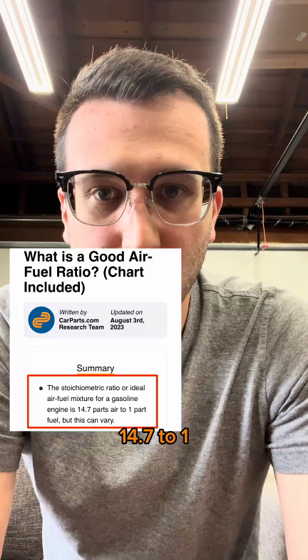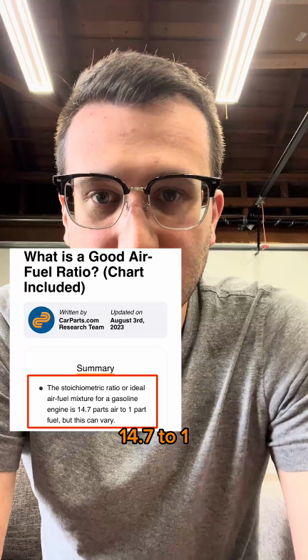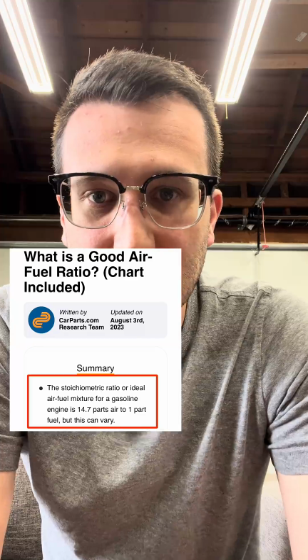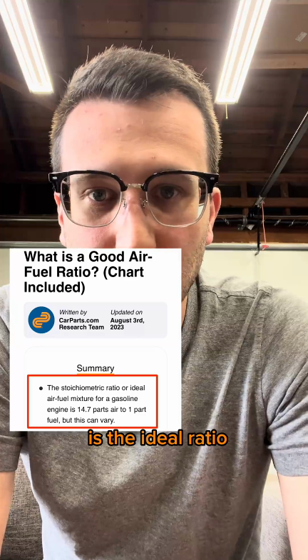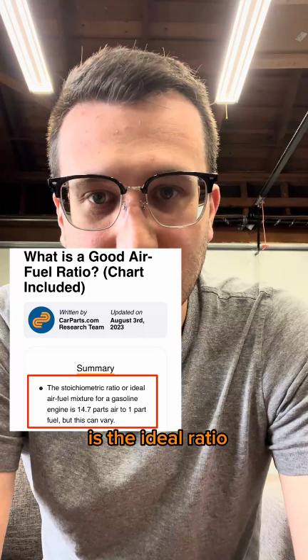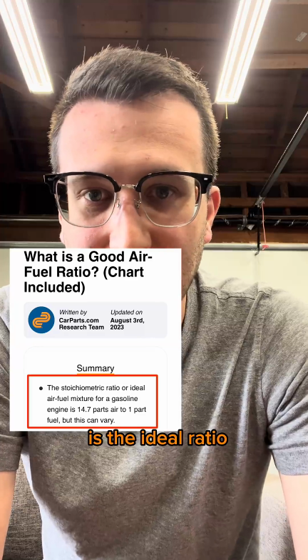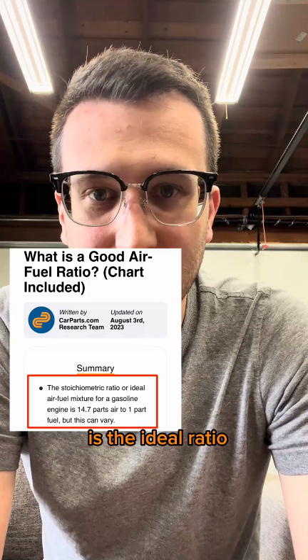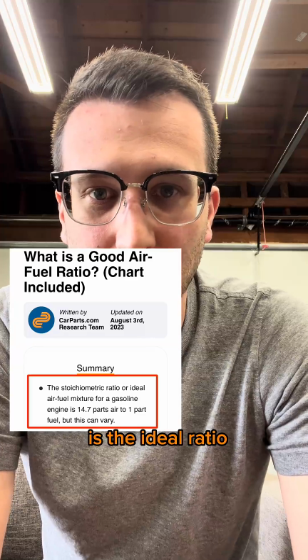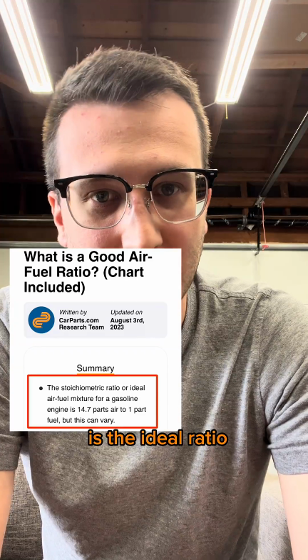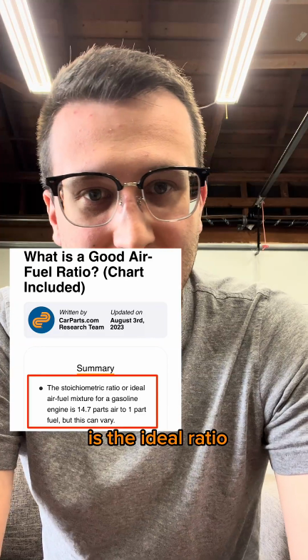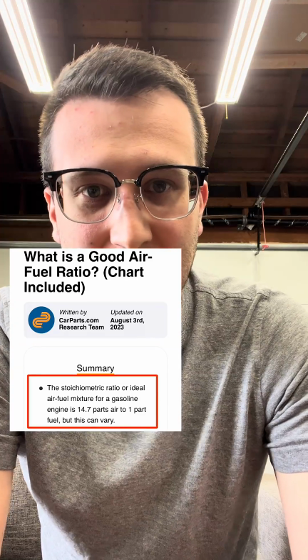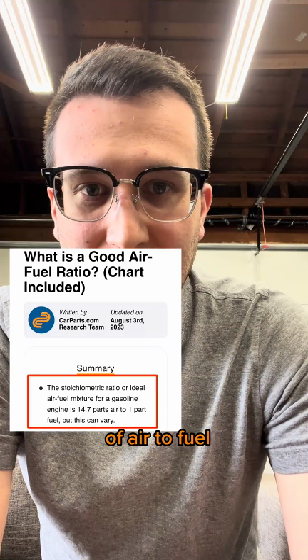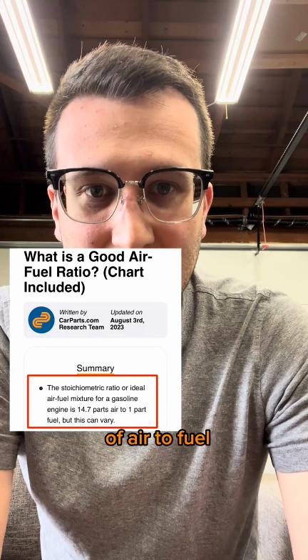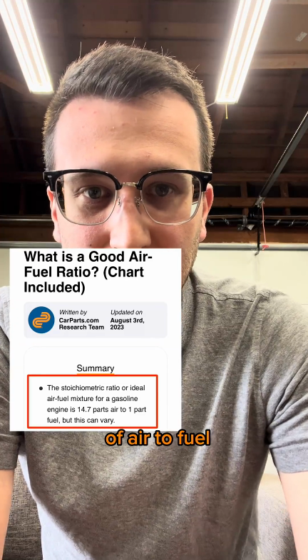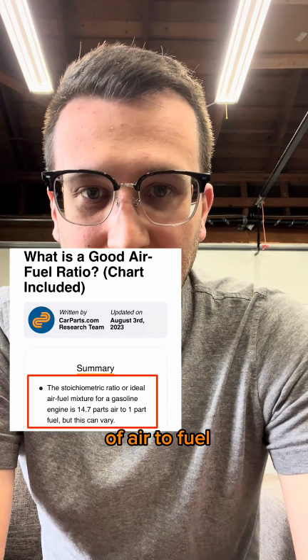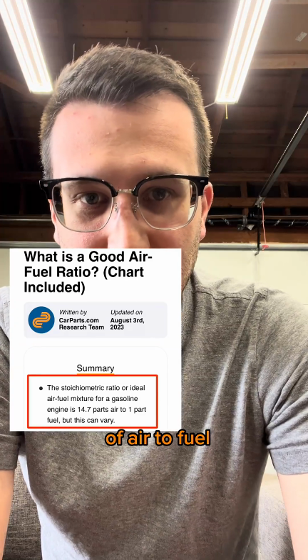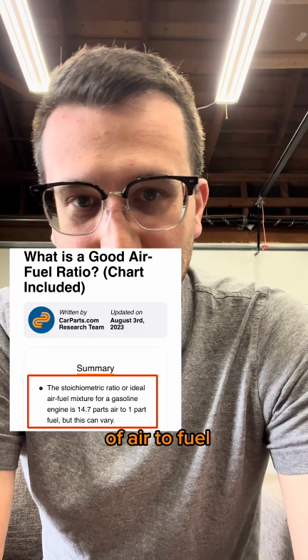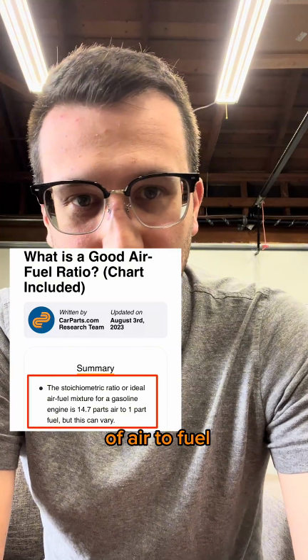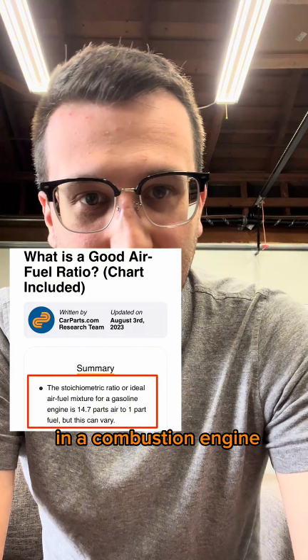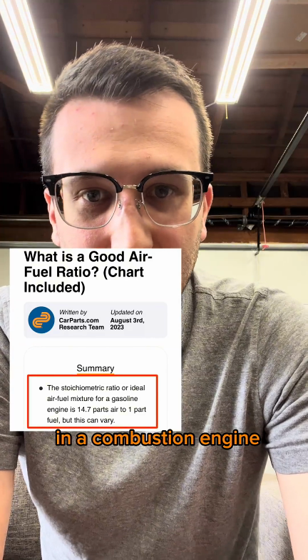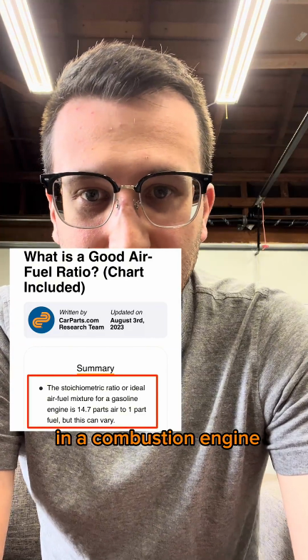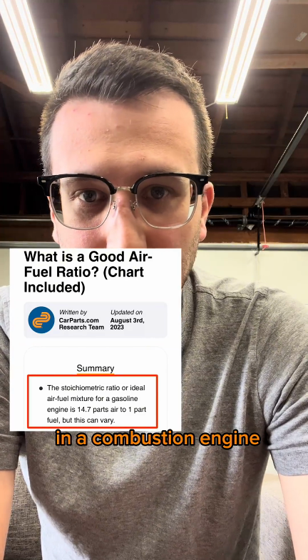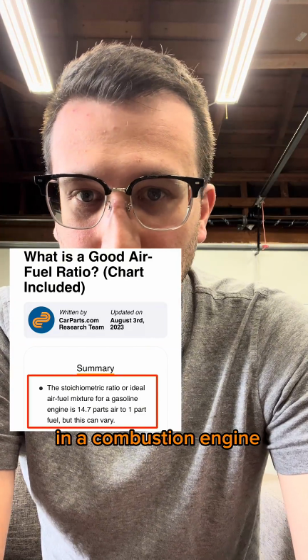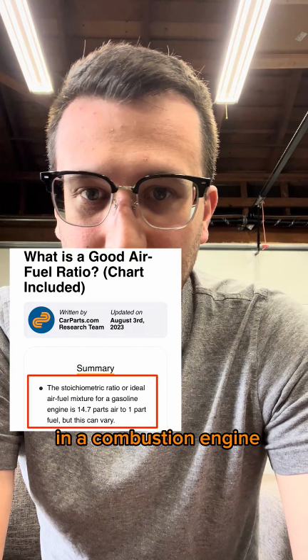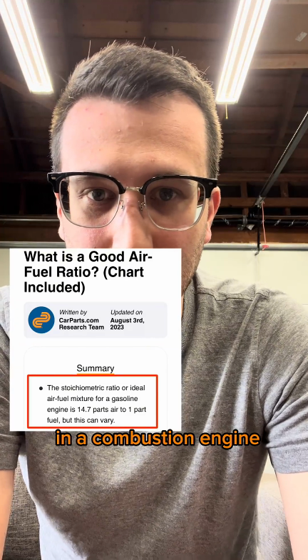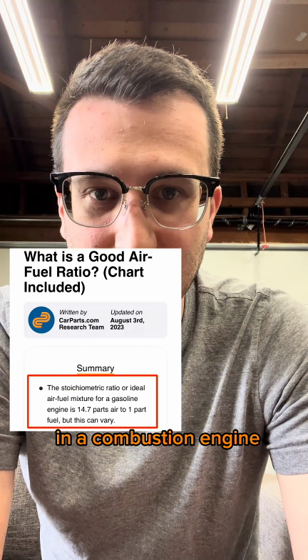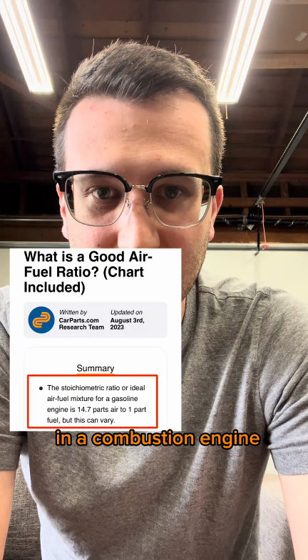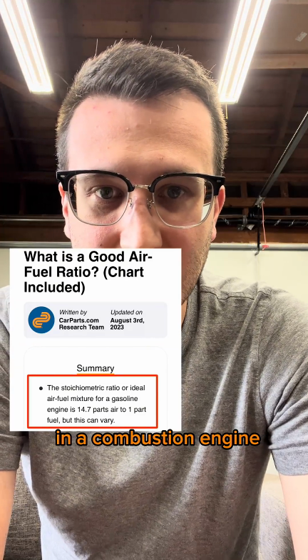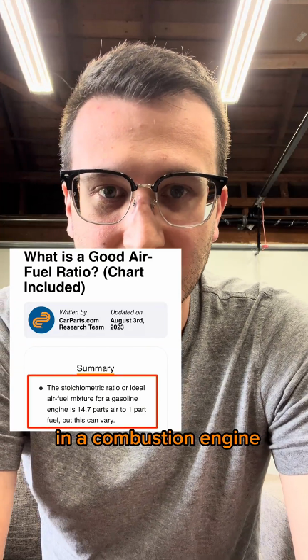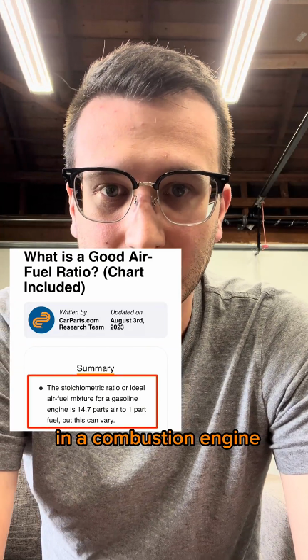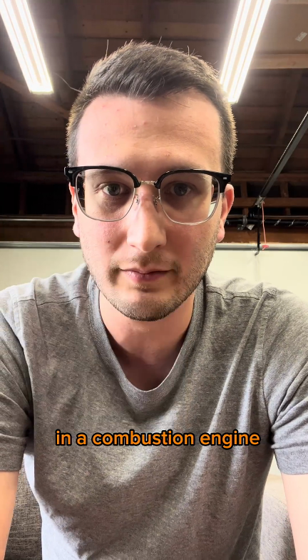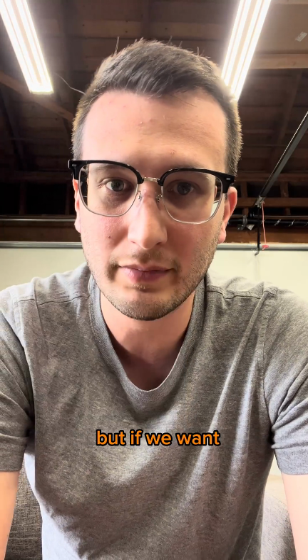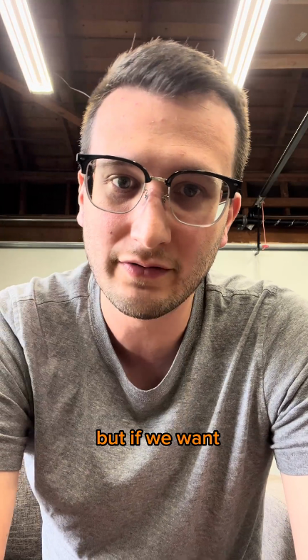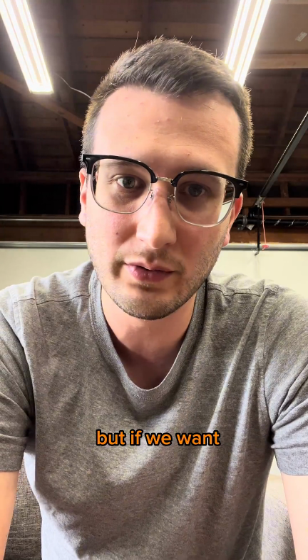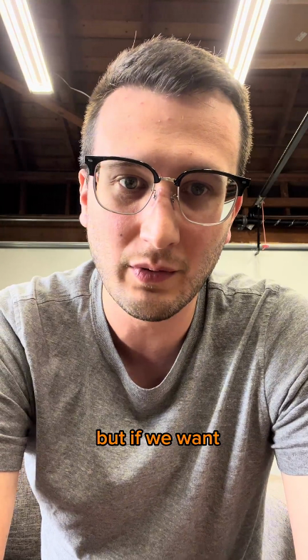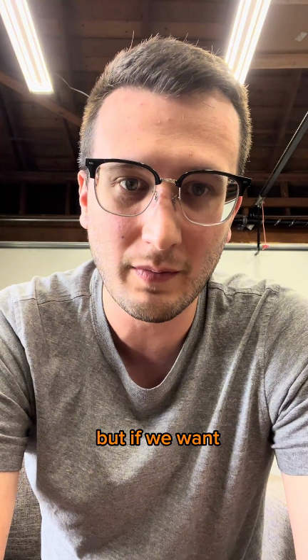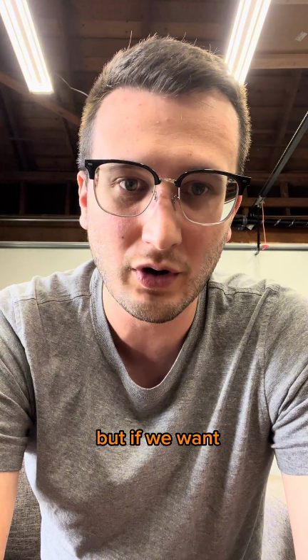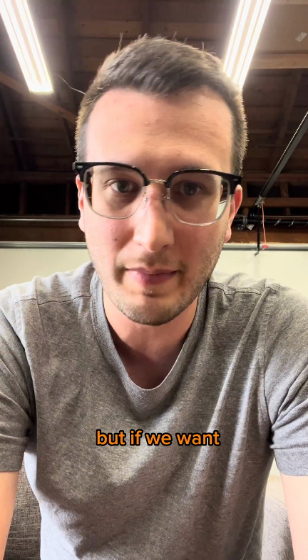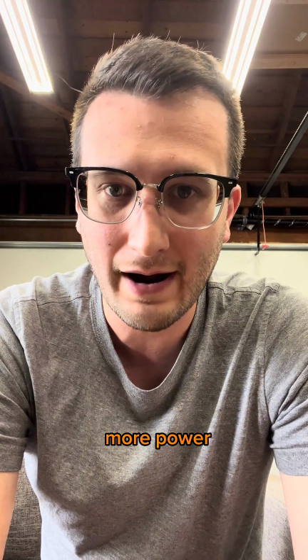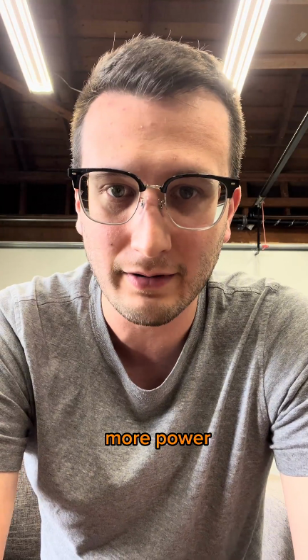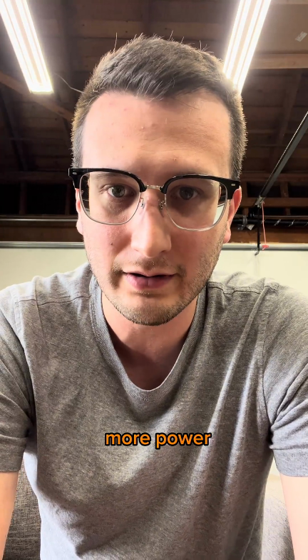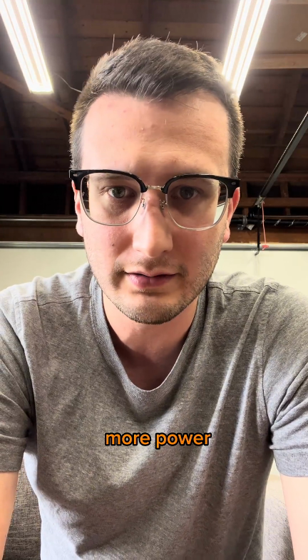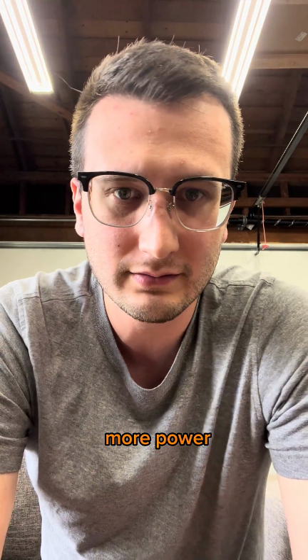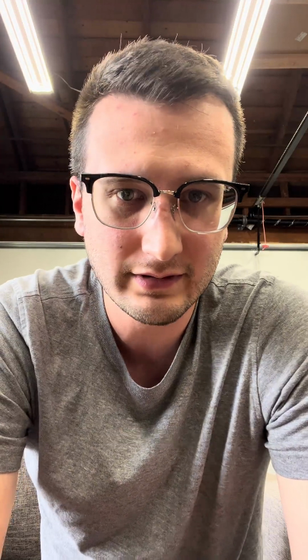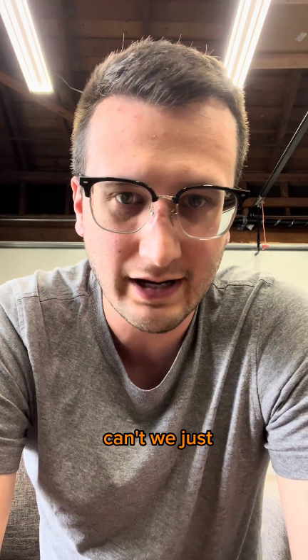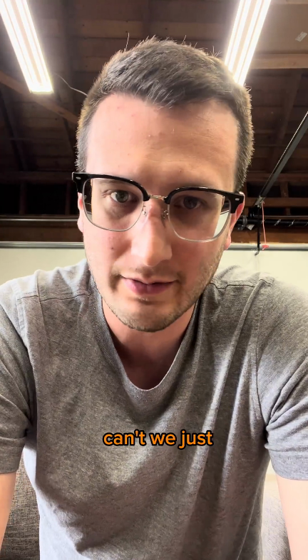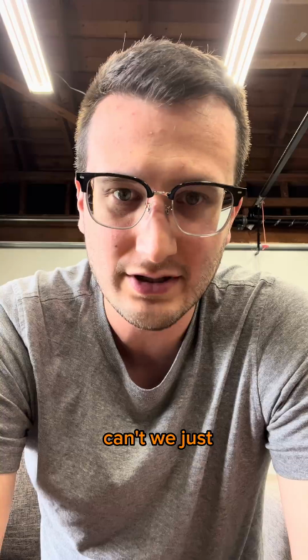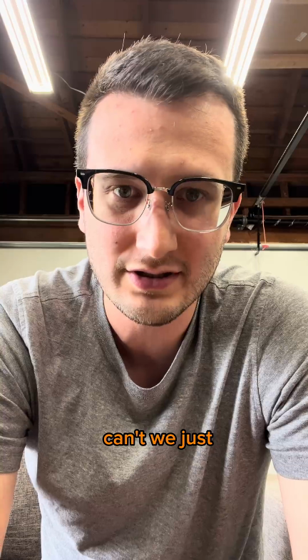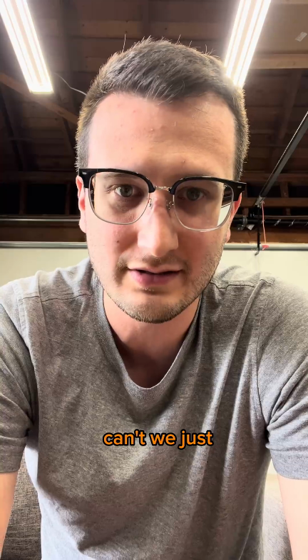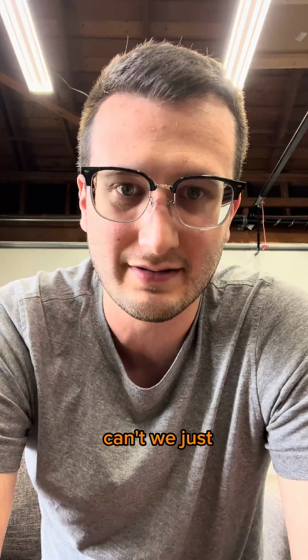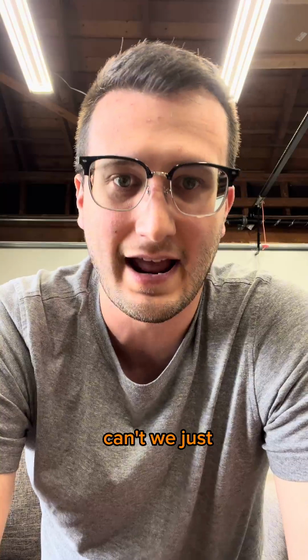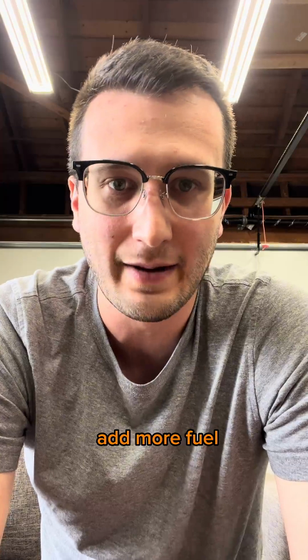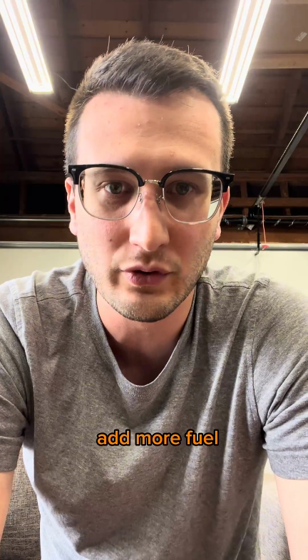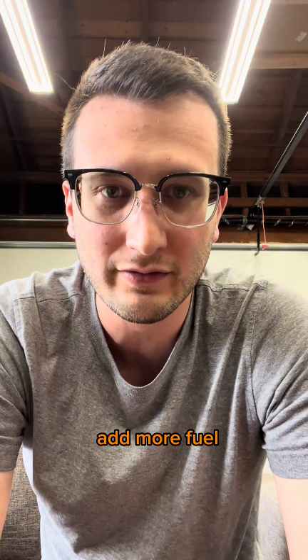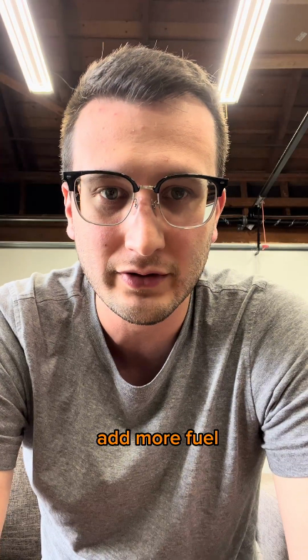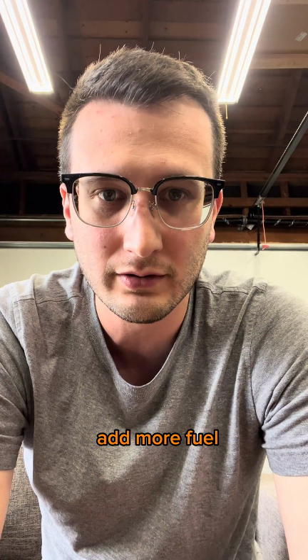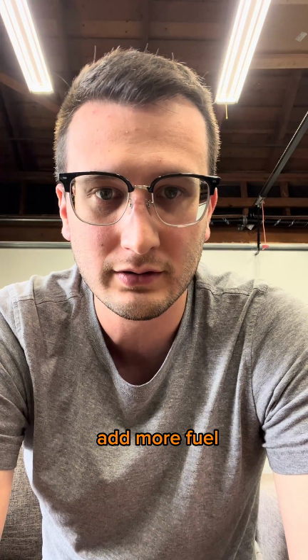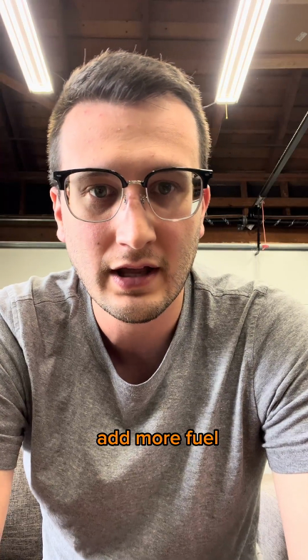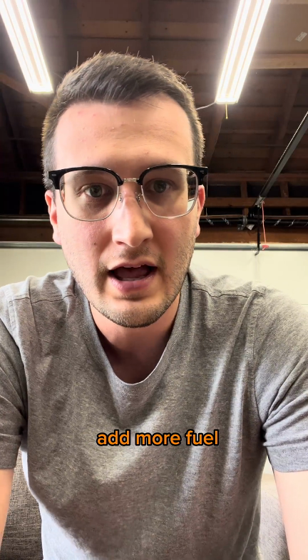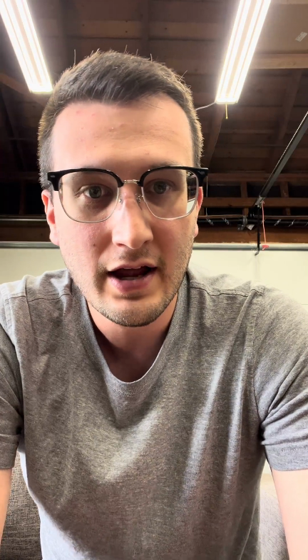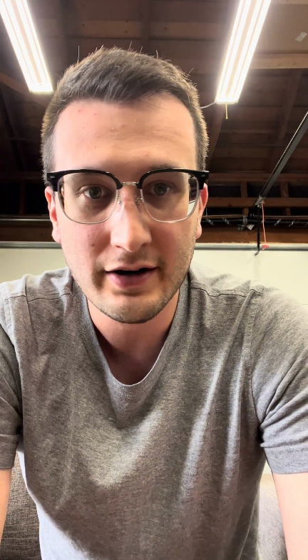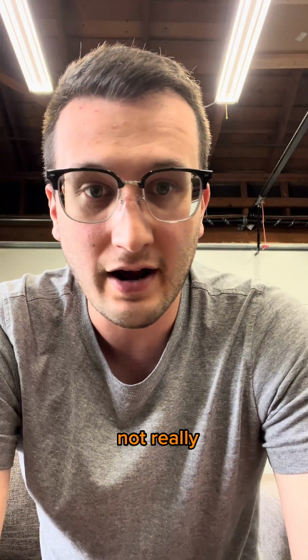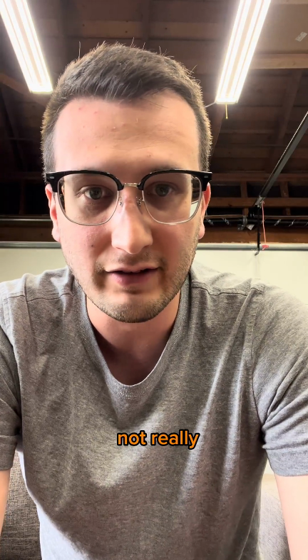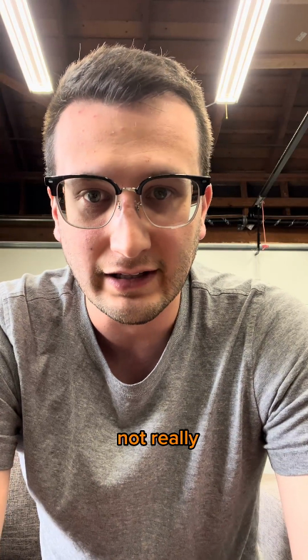14.7 to 1 is the ideal ratio of air to fuel in a combustion engine, but if we want more power, can't we just add more fuel? Not really.